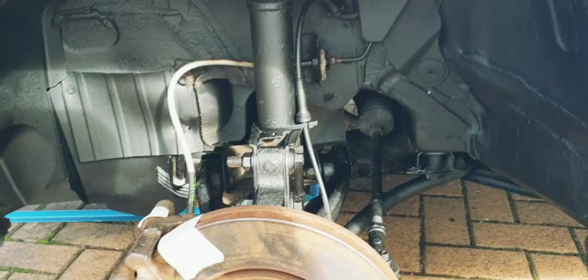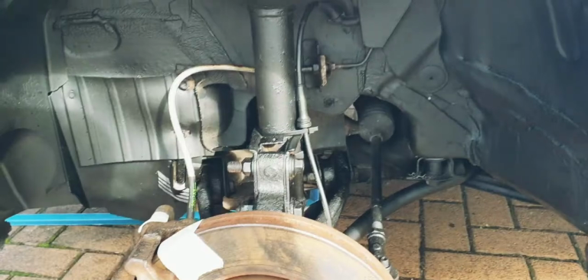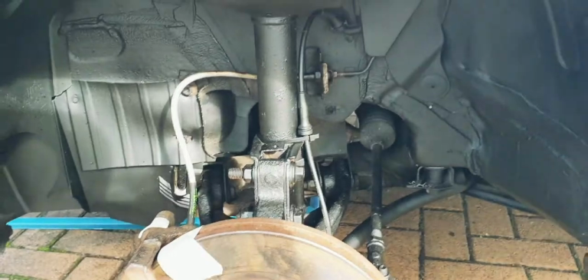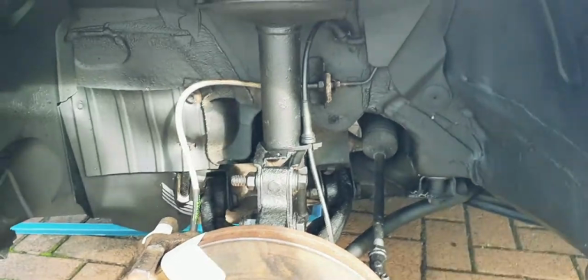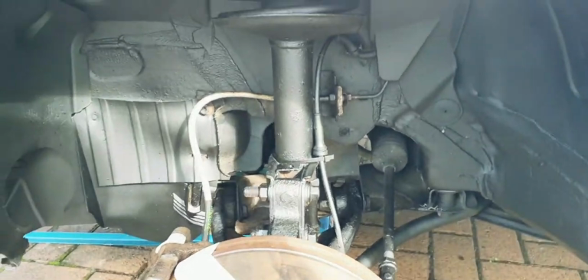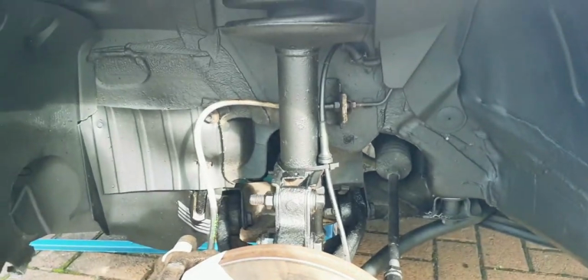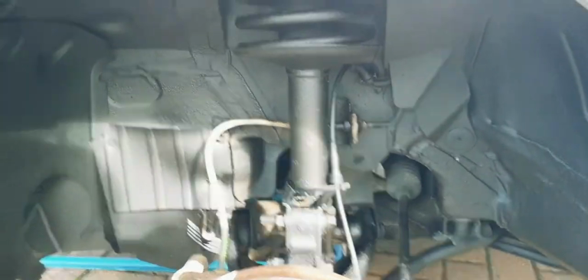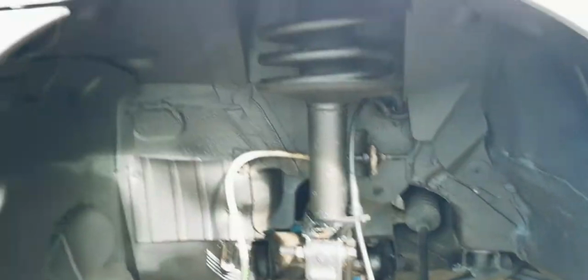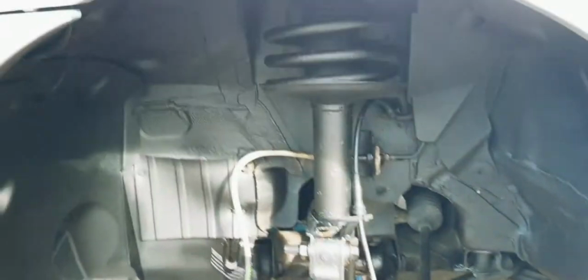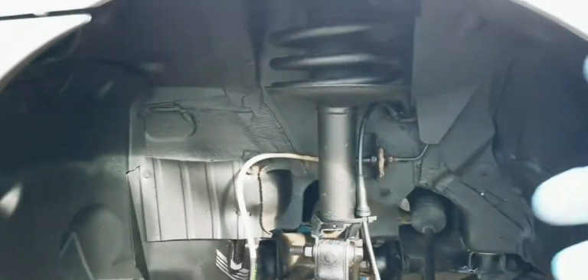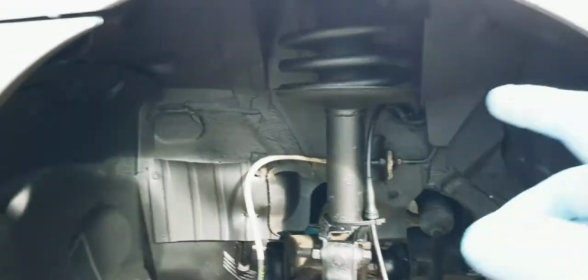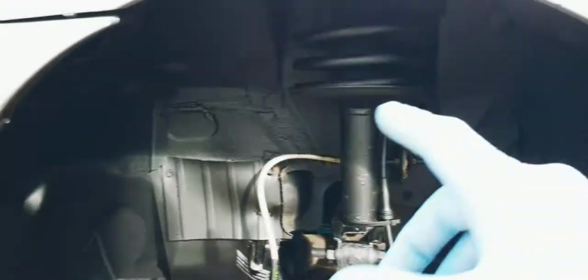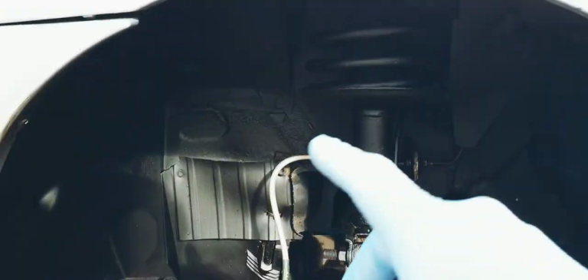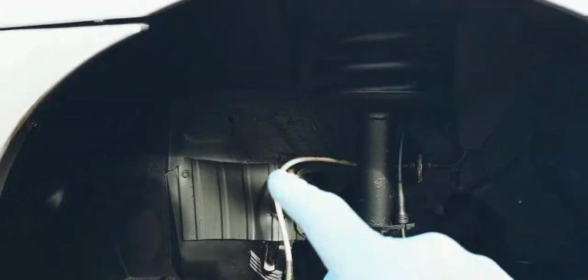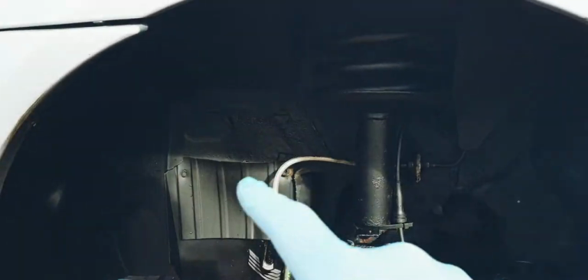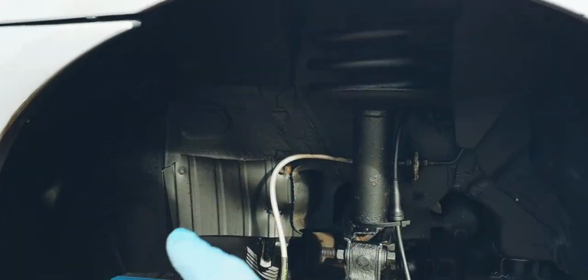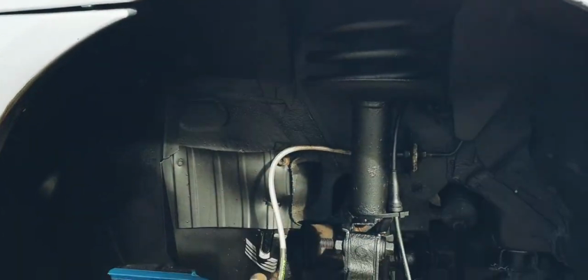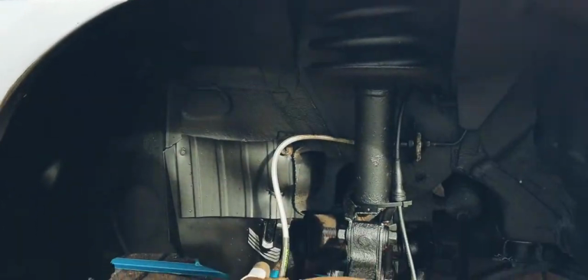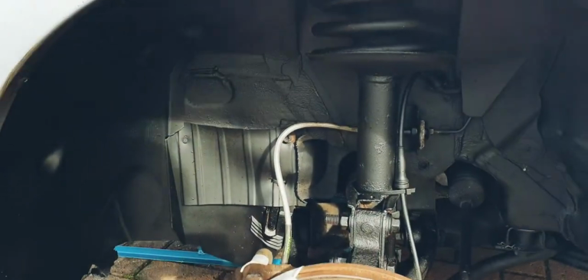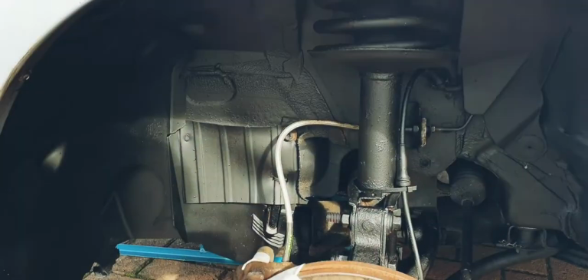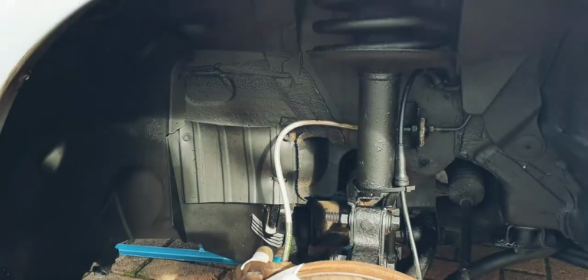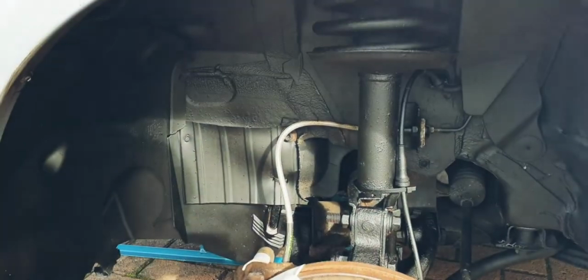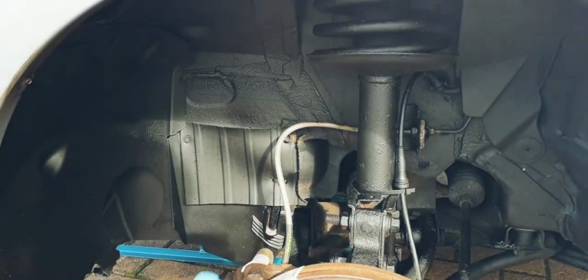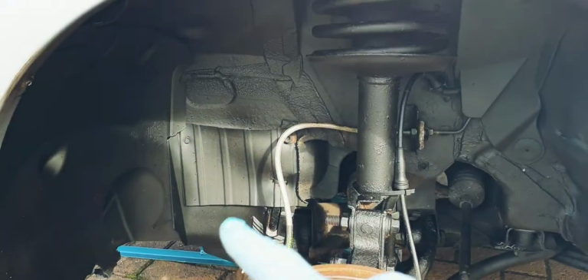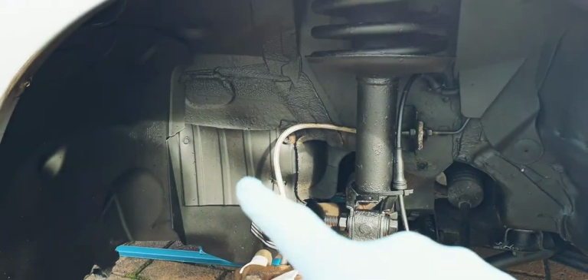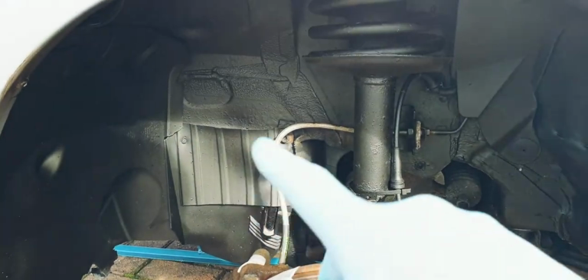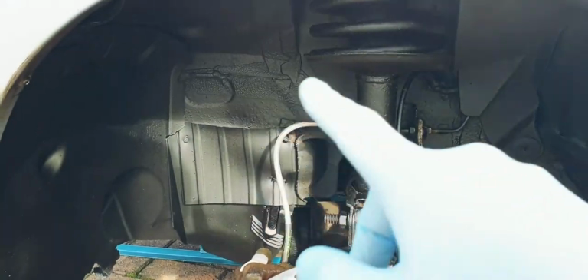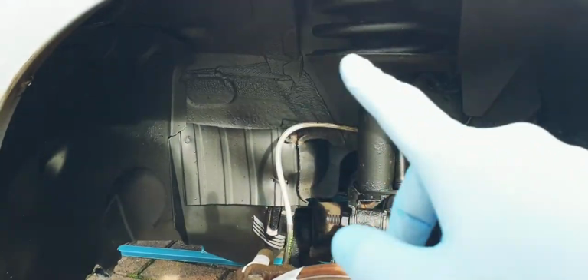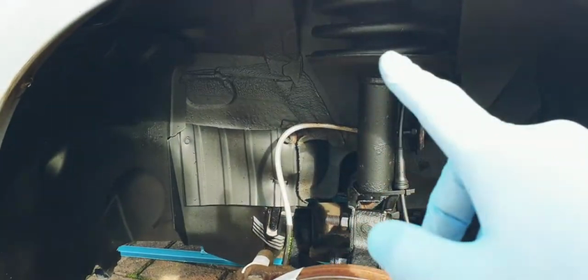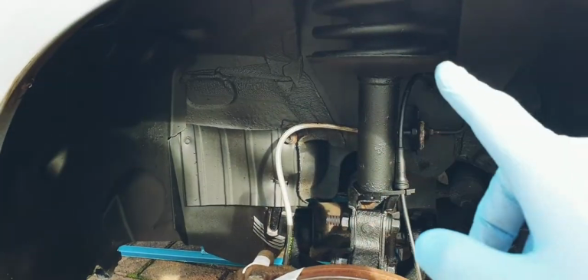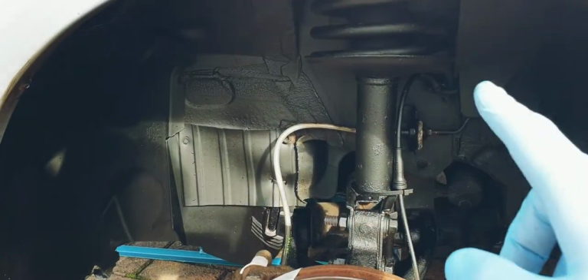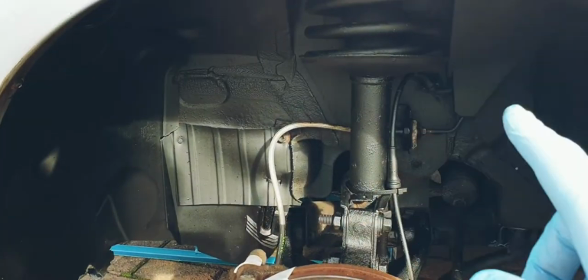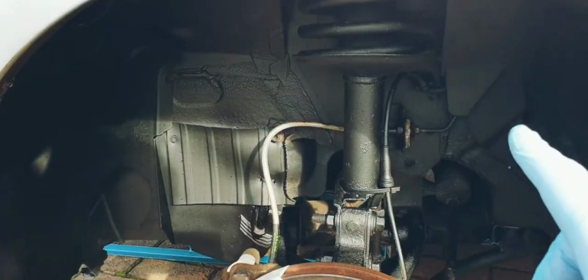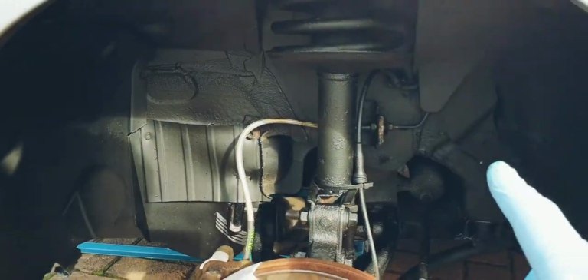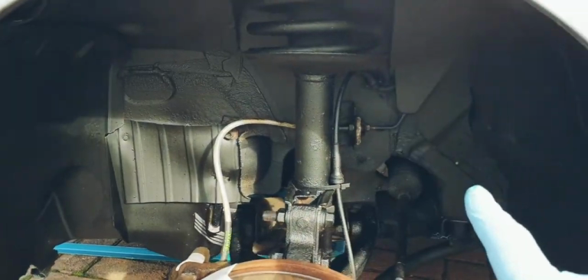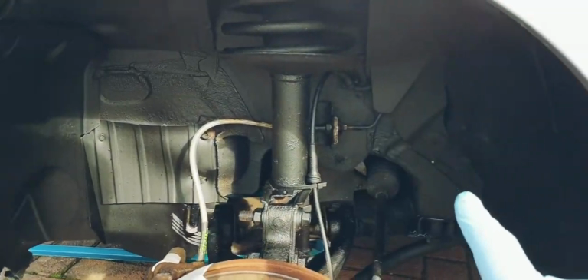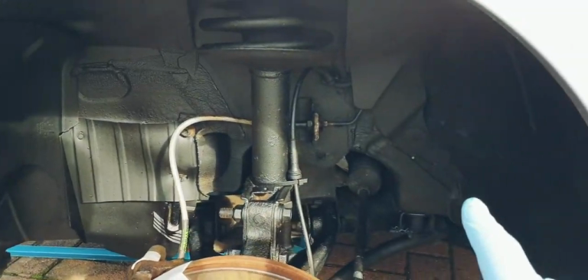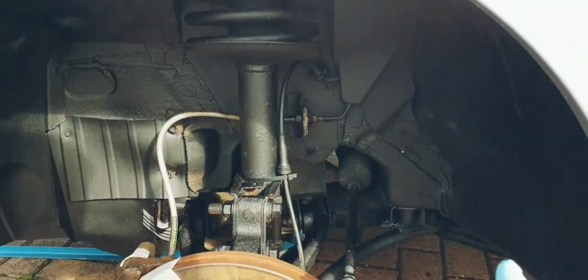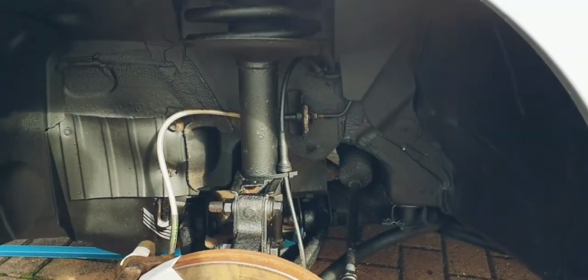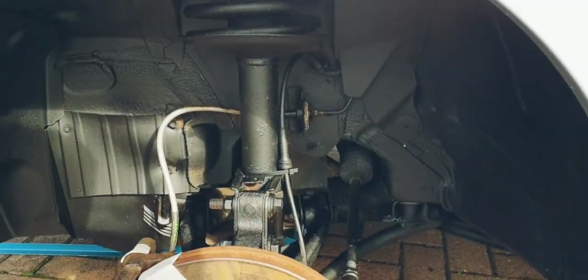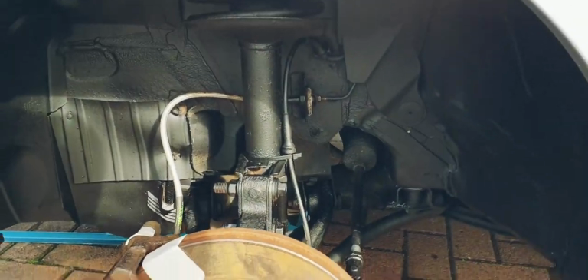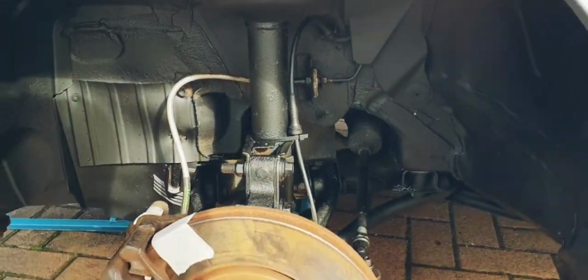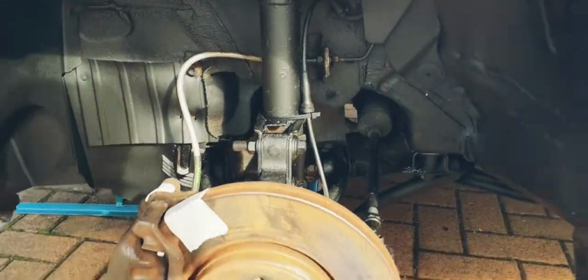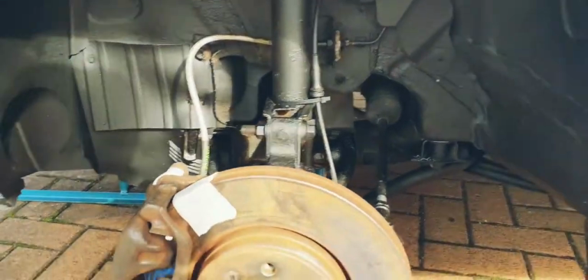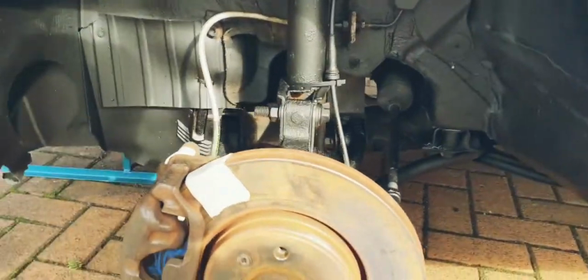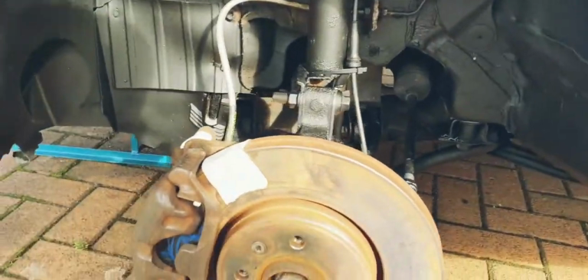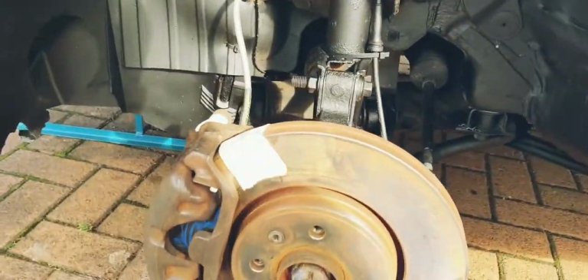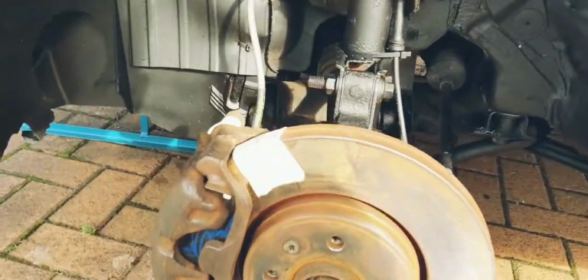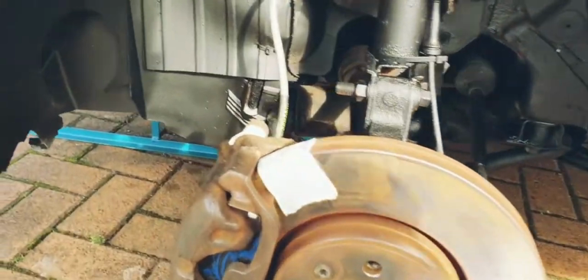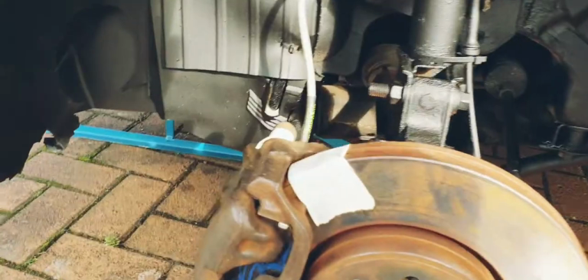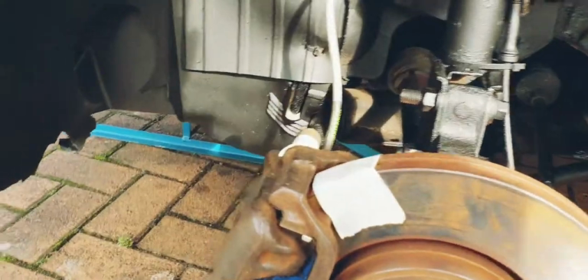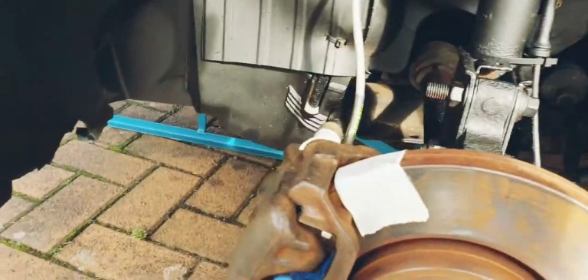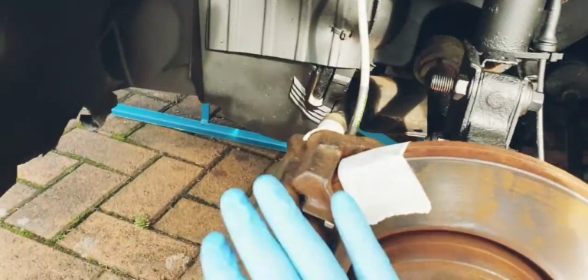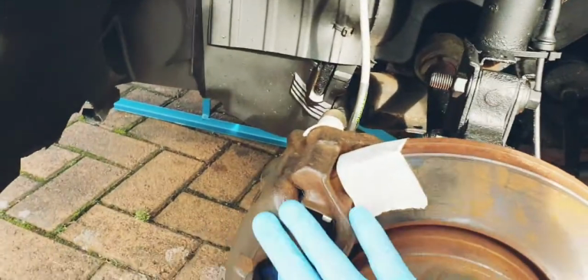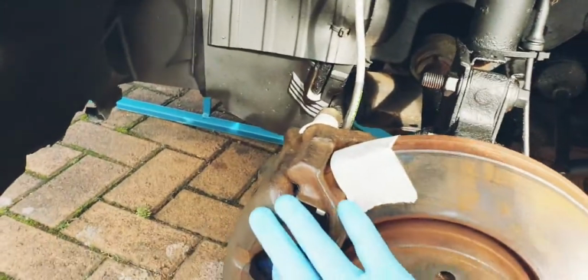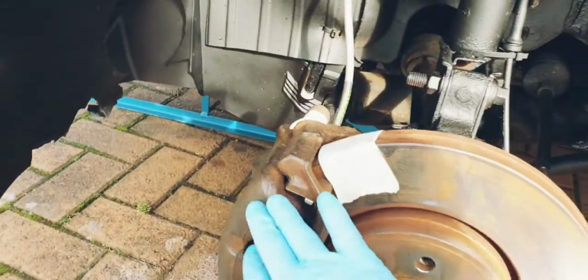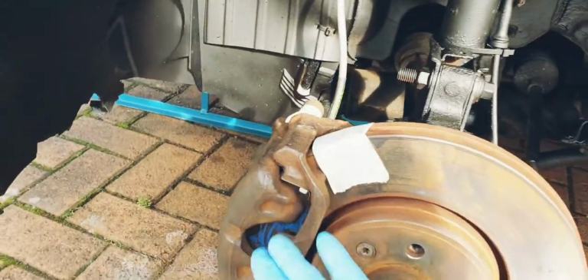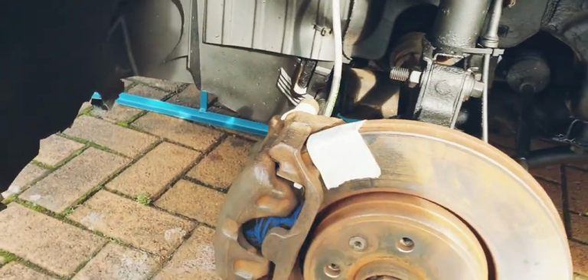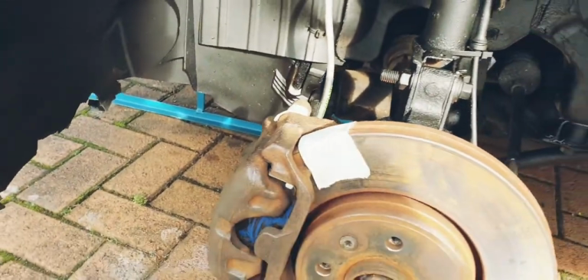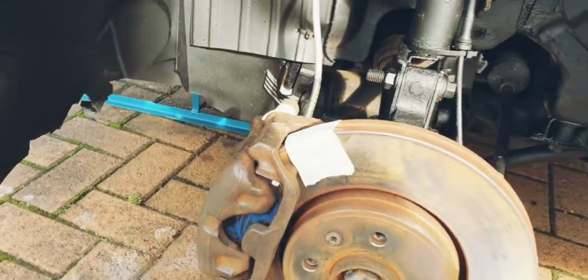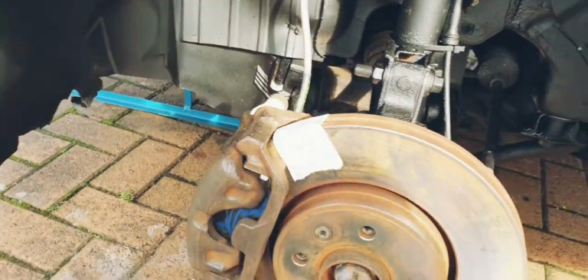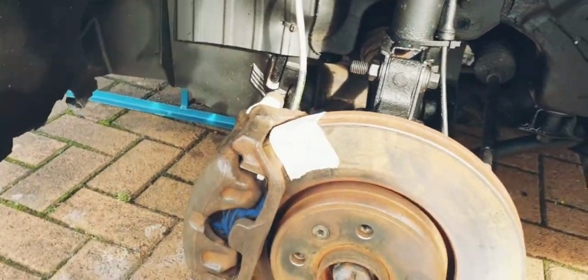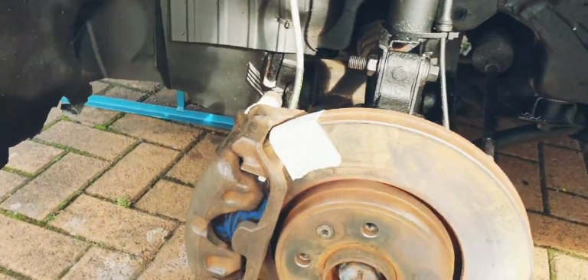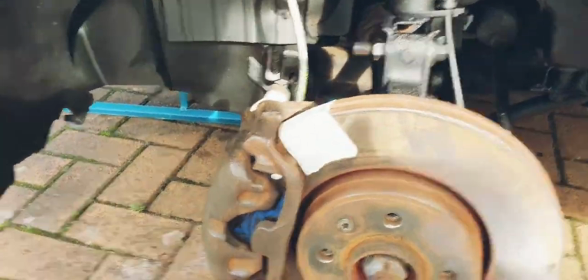Hey guys, so I've done the arches yesterday but I wasn't filming them, so today we're gonna do the brake calipers.